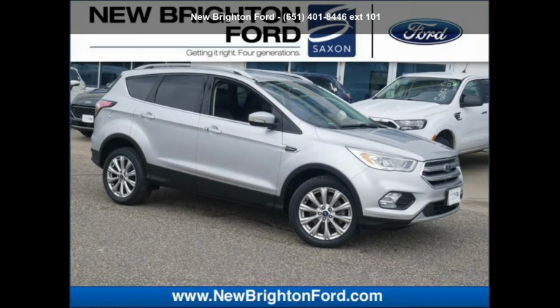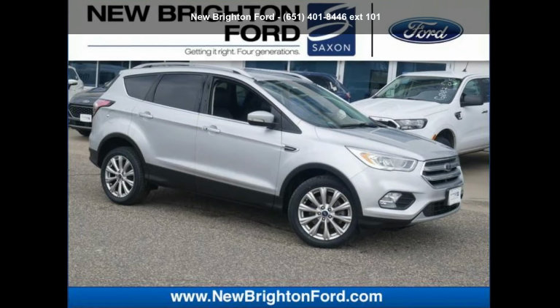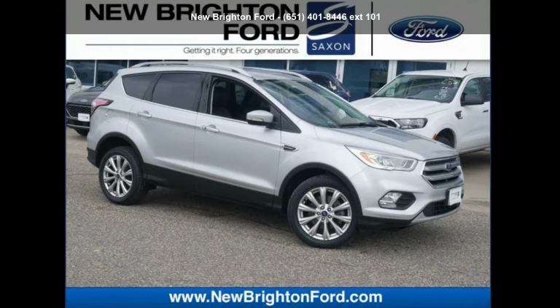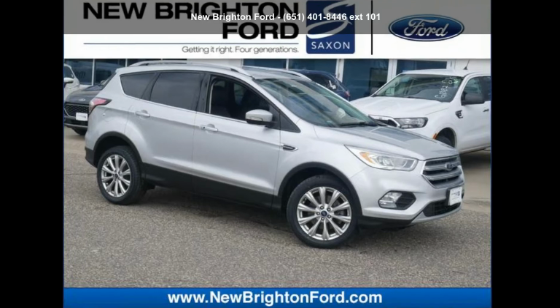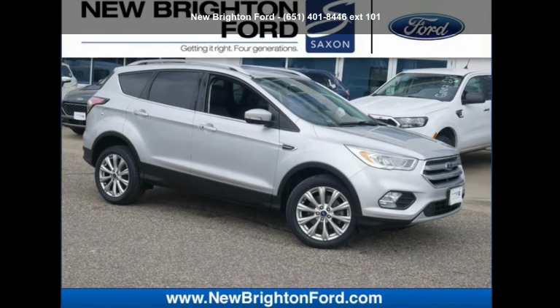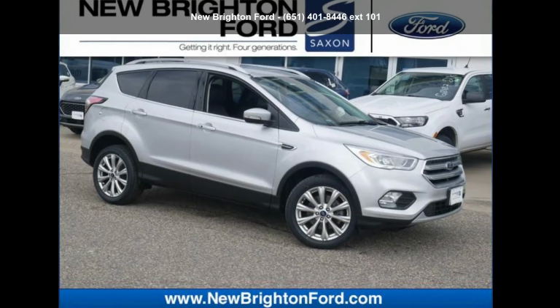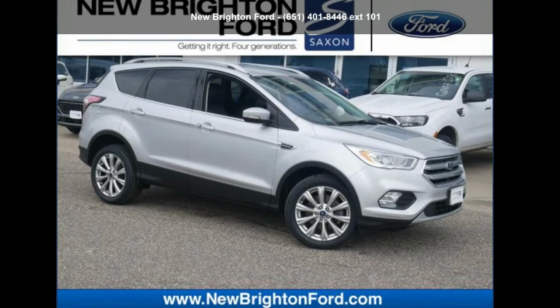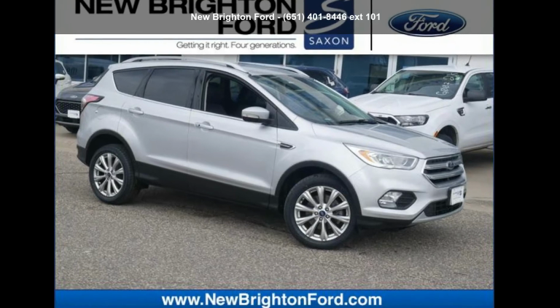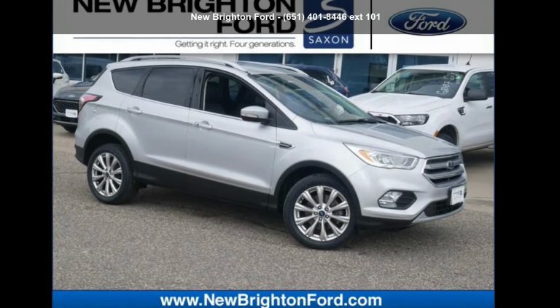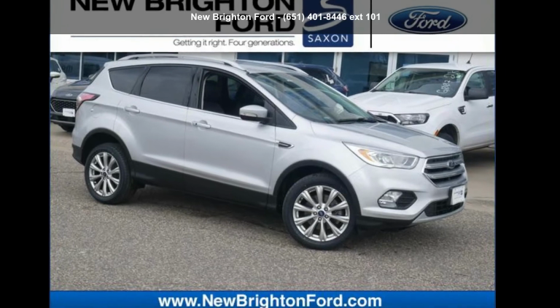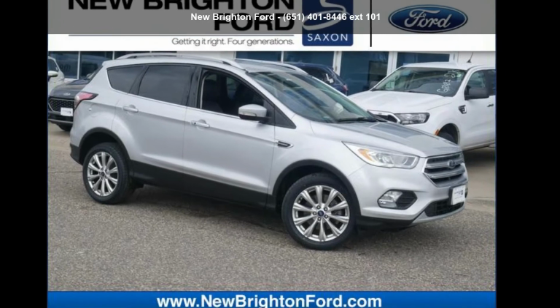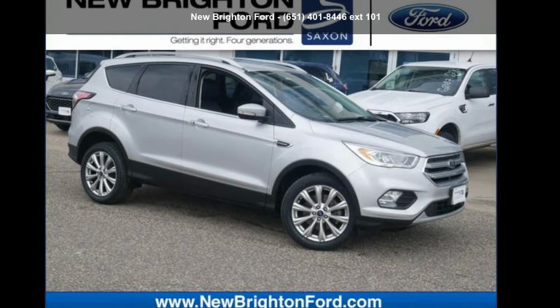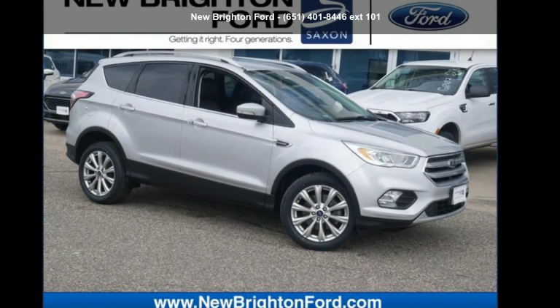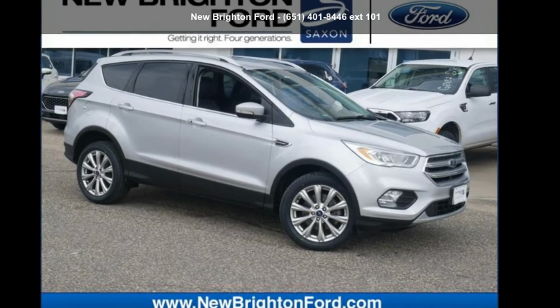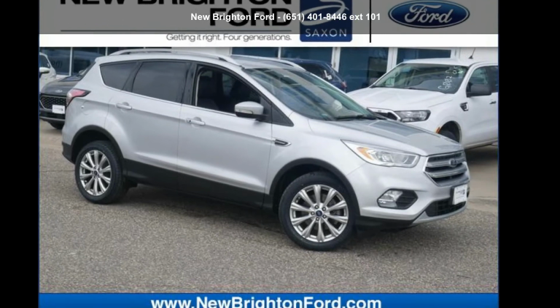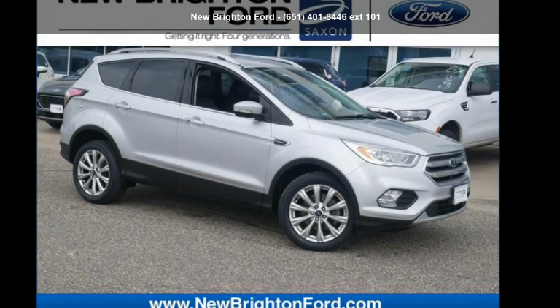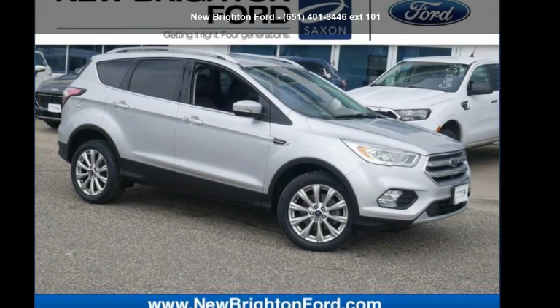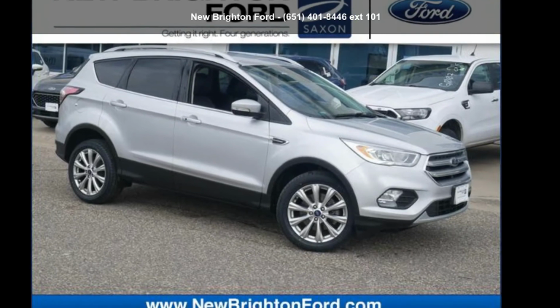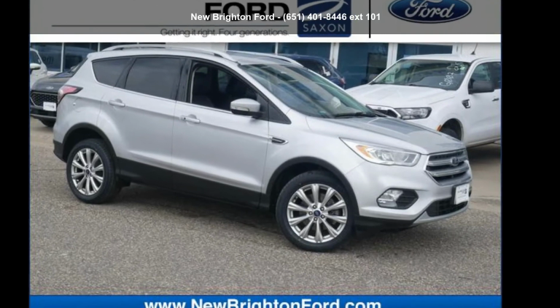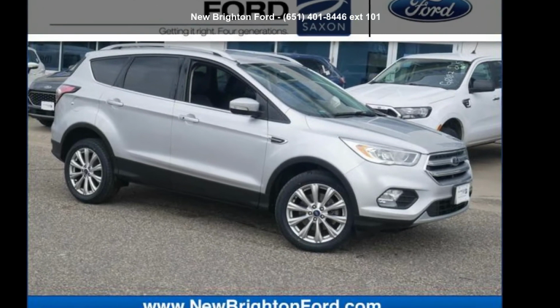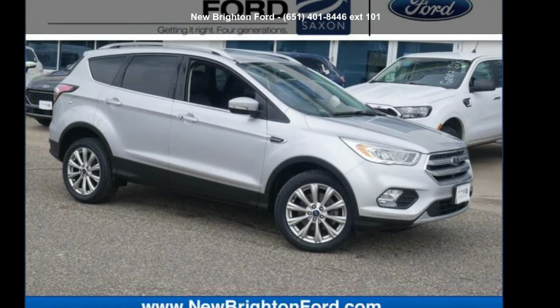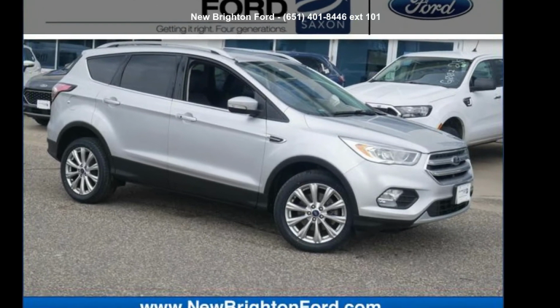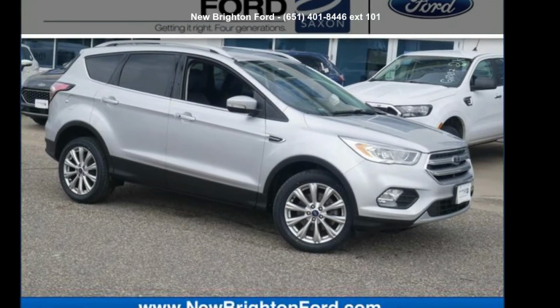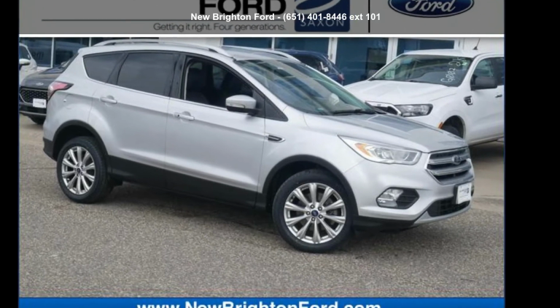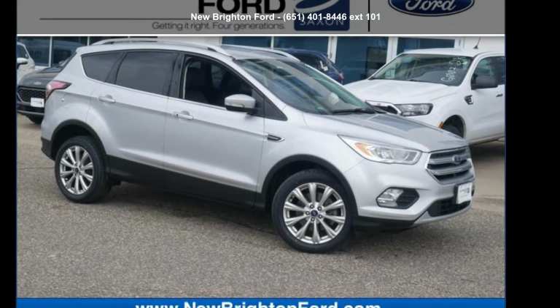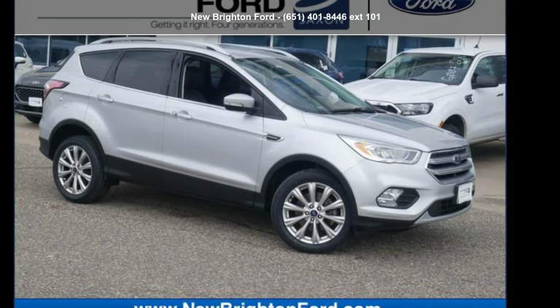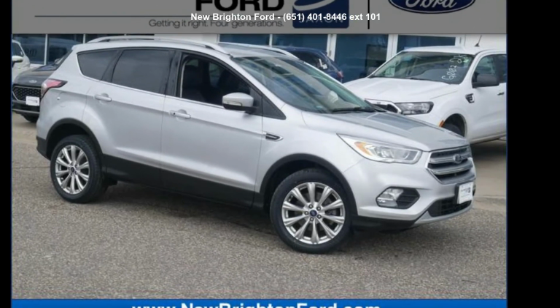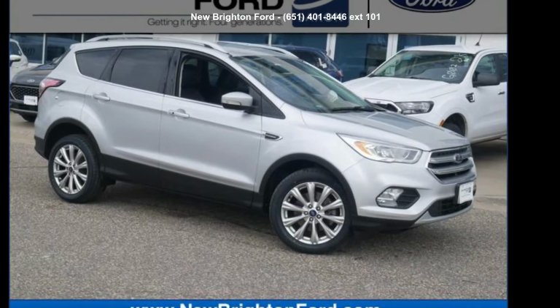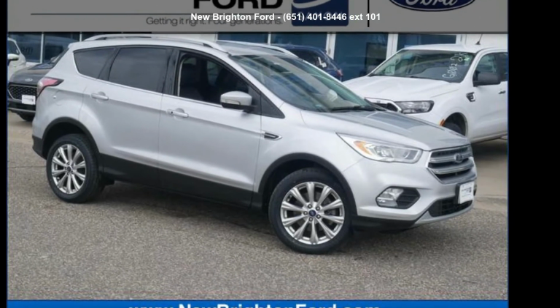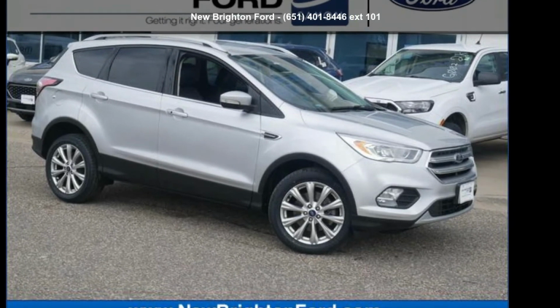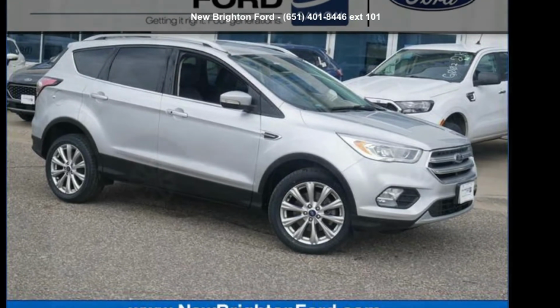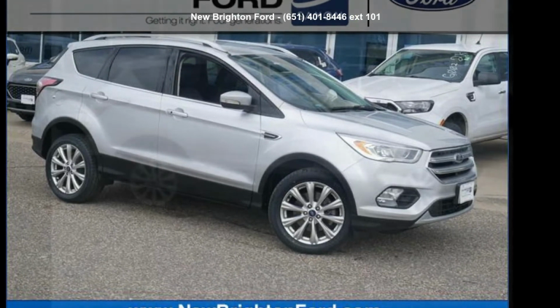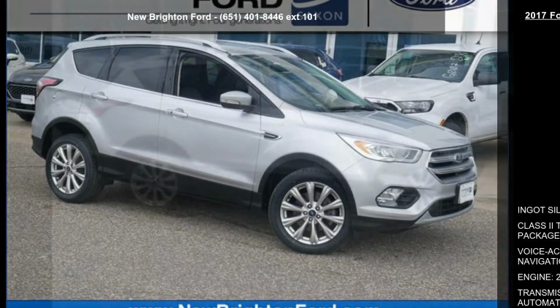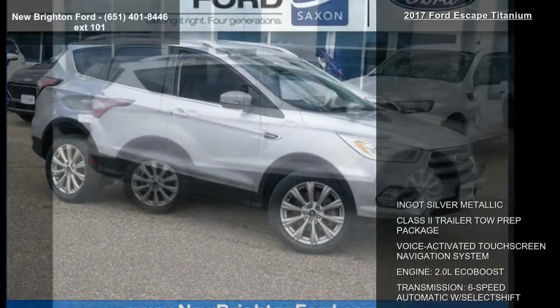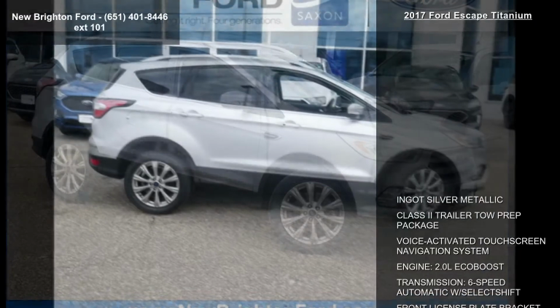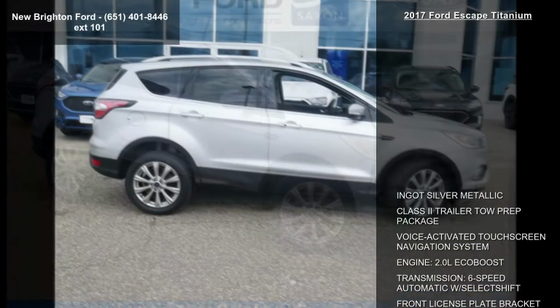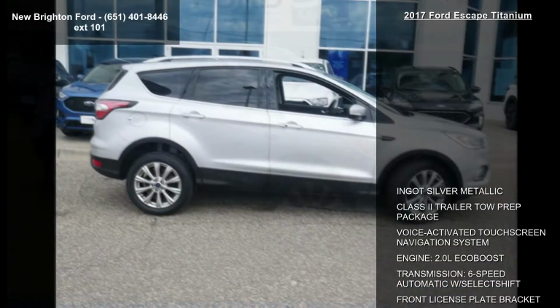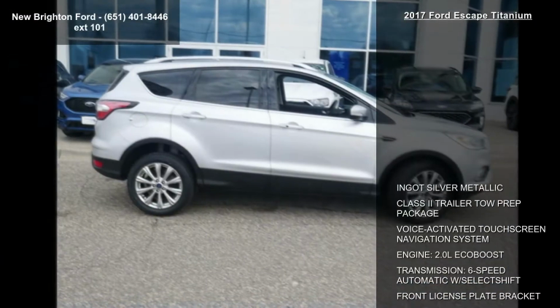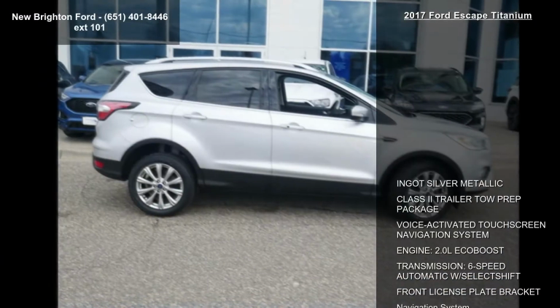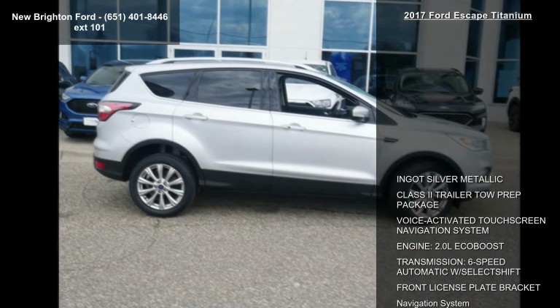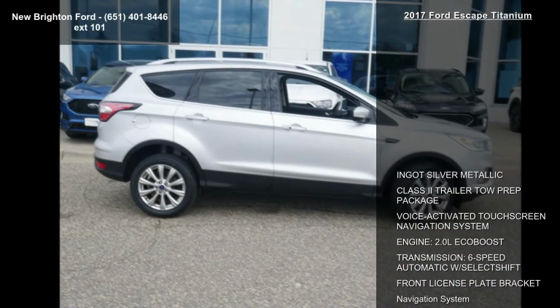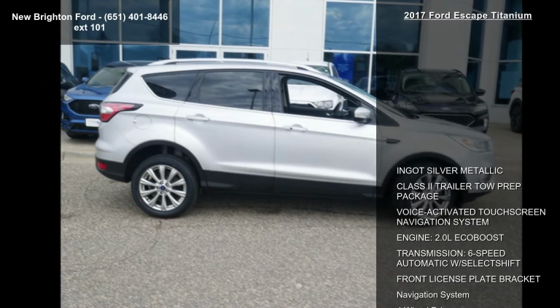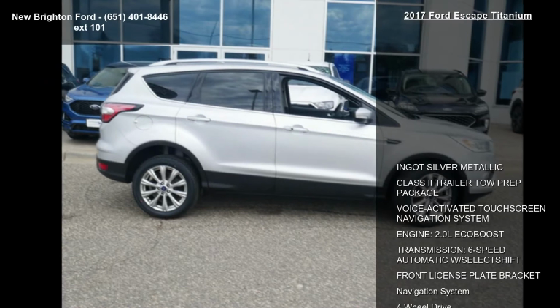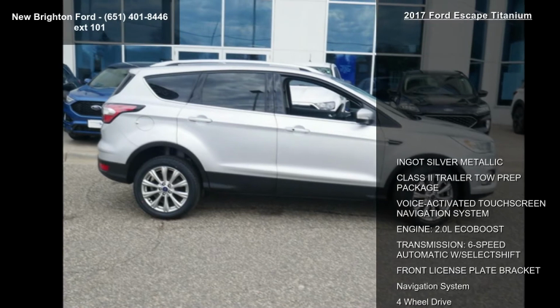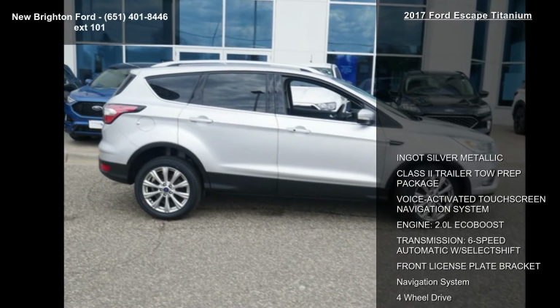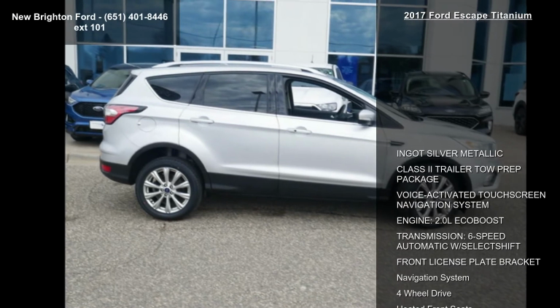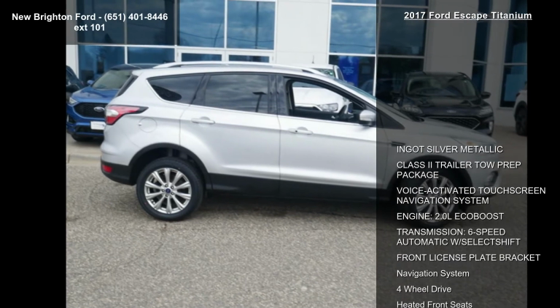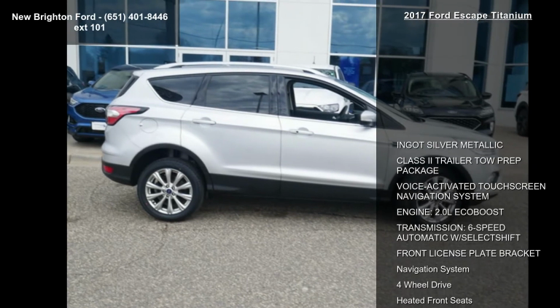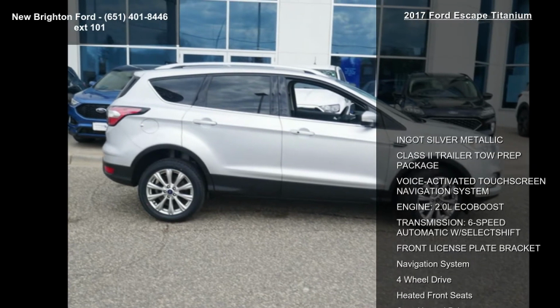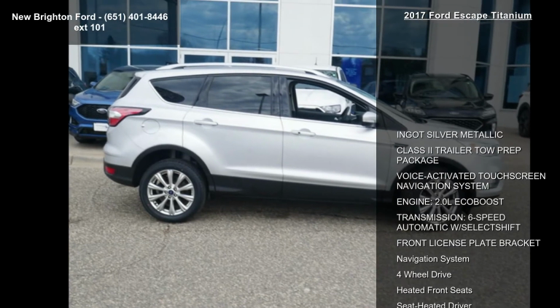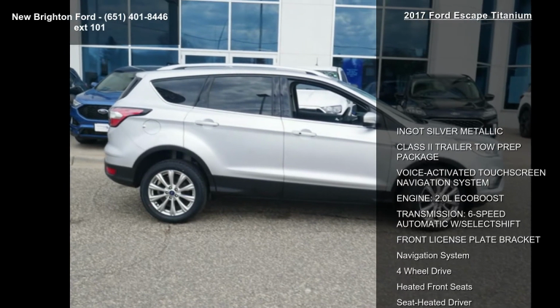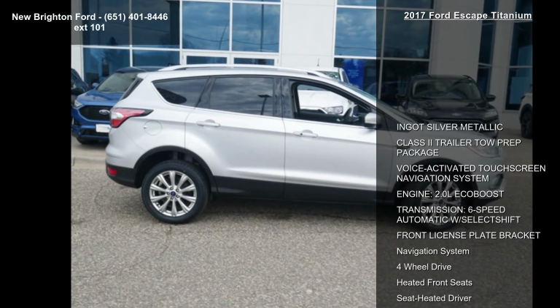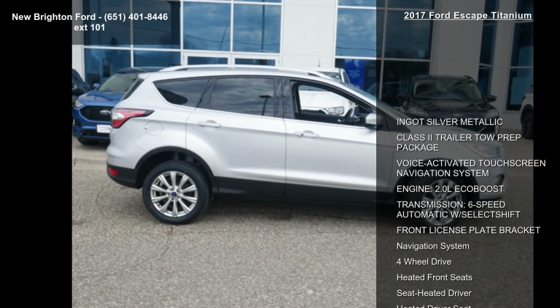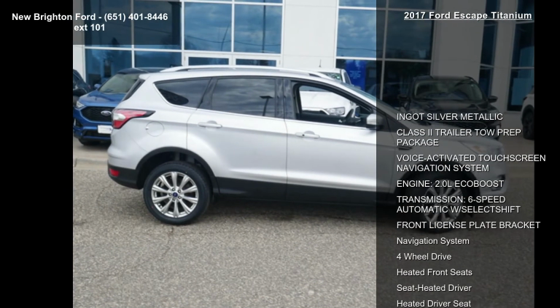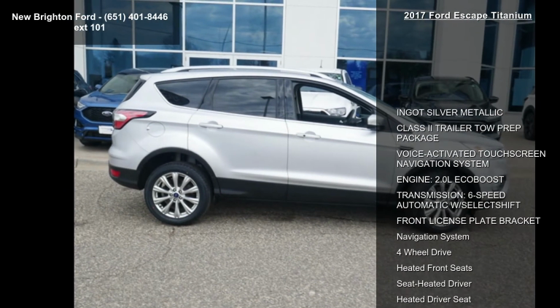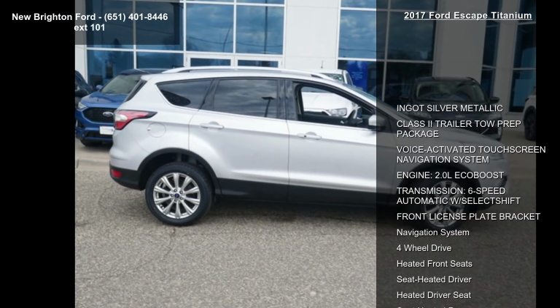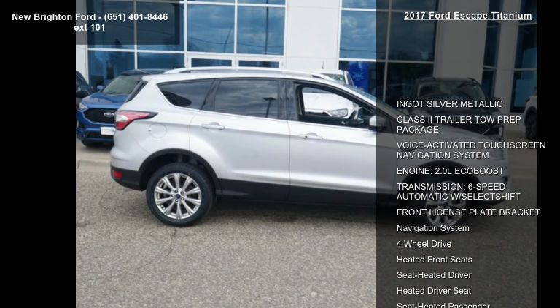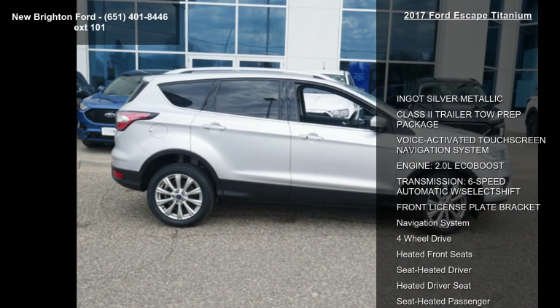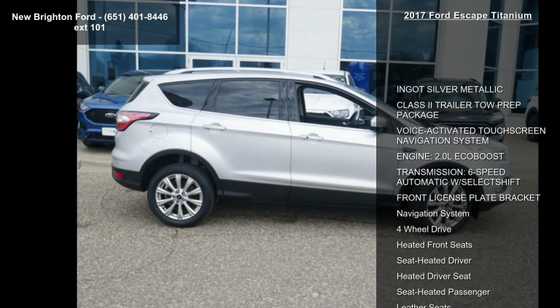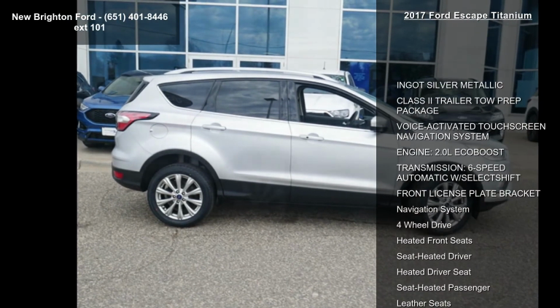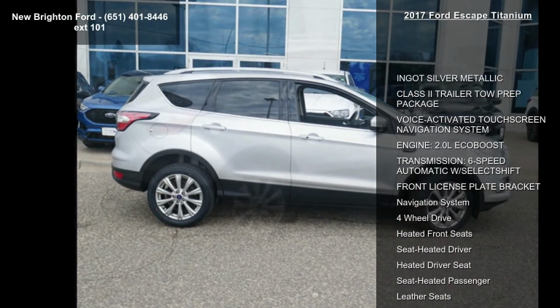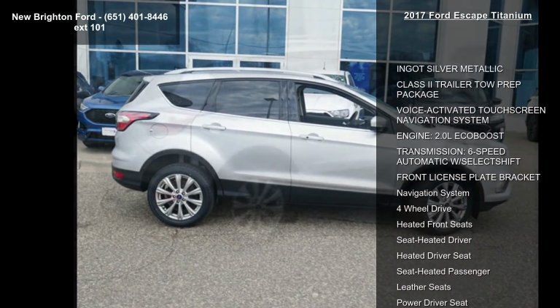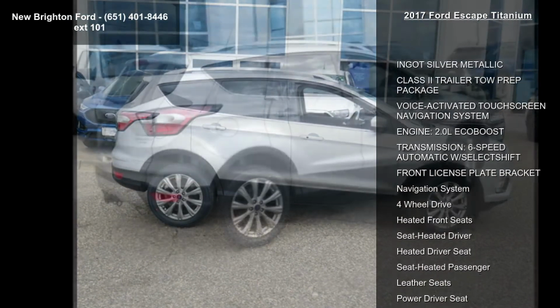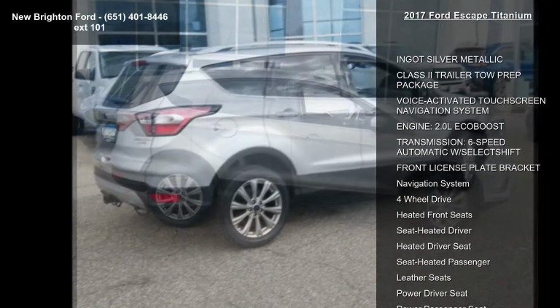Imagine yourself in this Ford 2017 Escape Titanium. If you are looking for an automobile with great features, look no further.